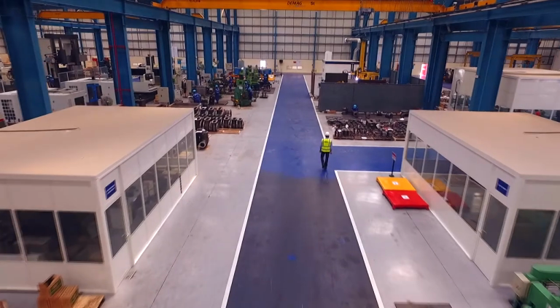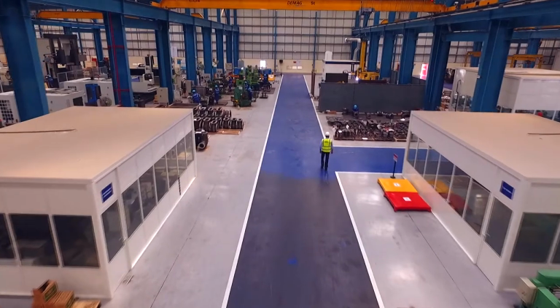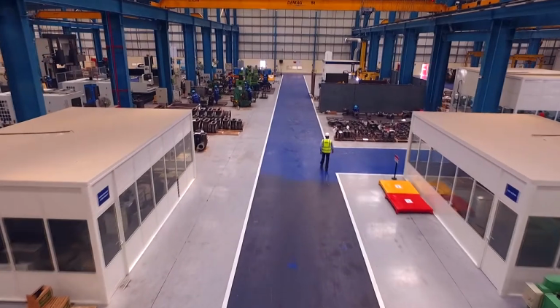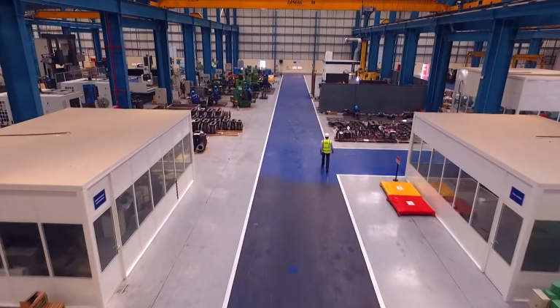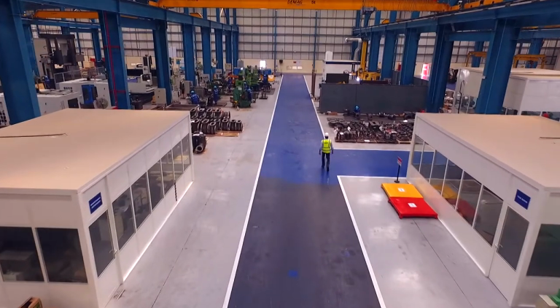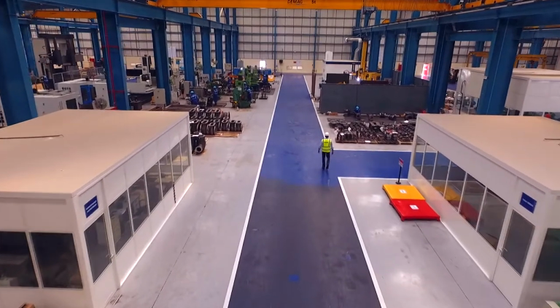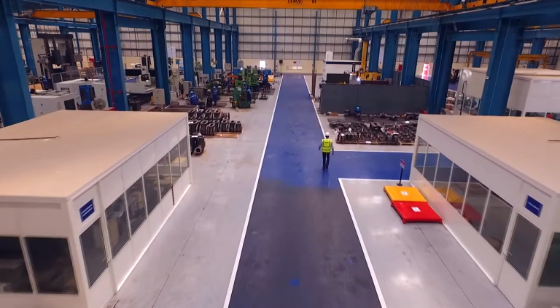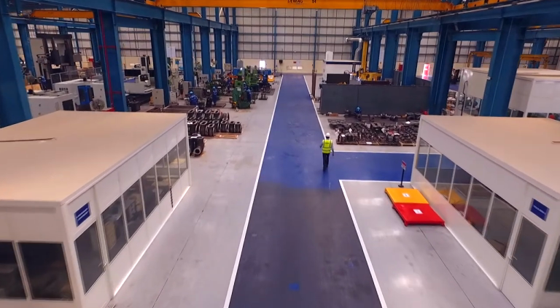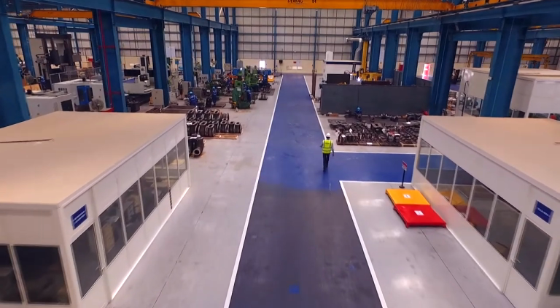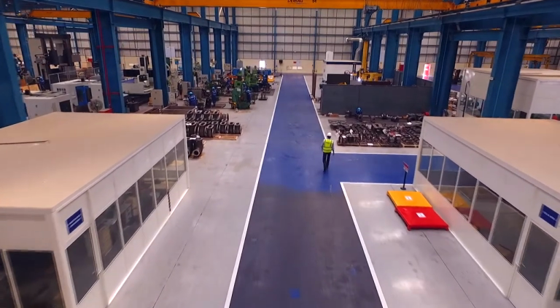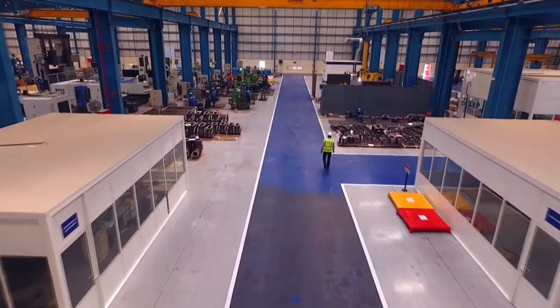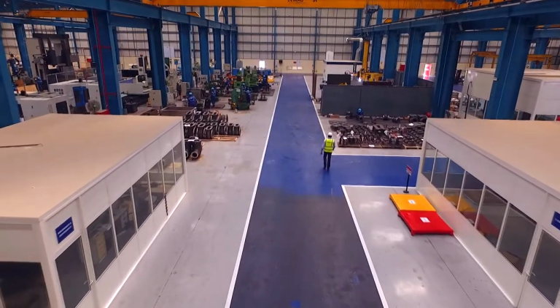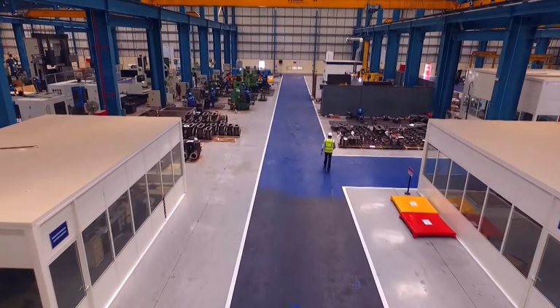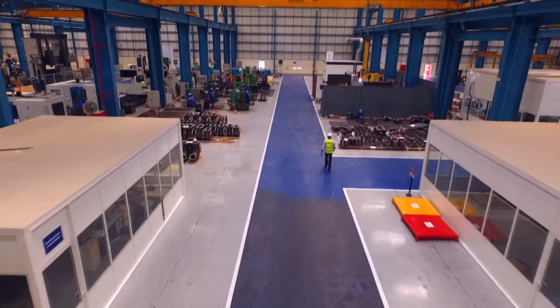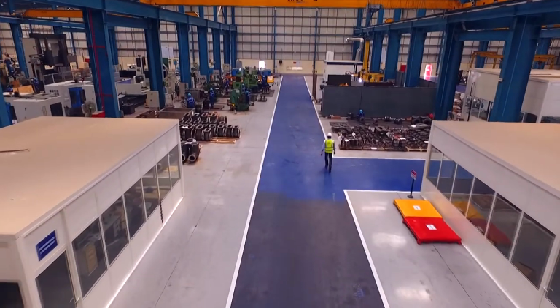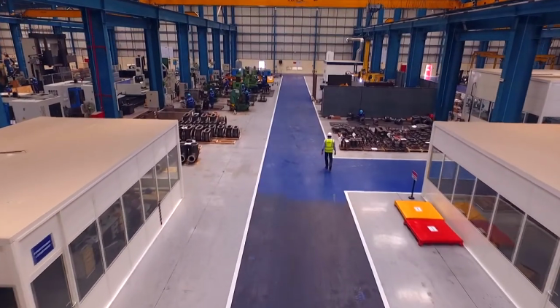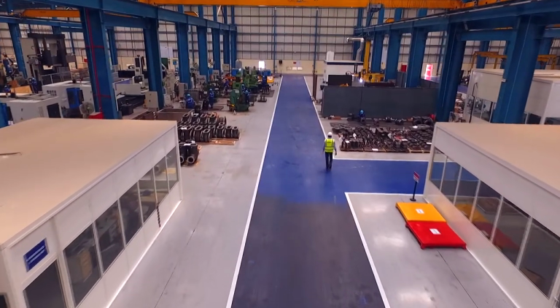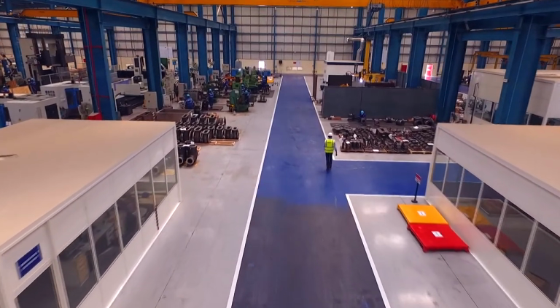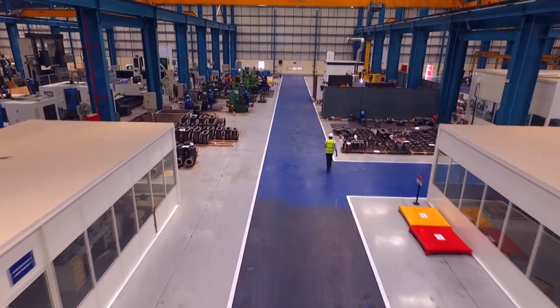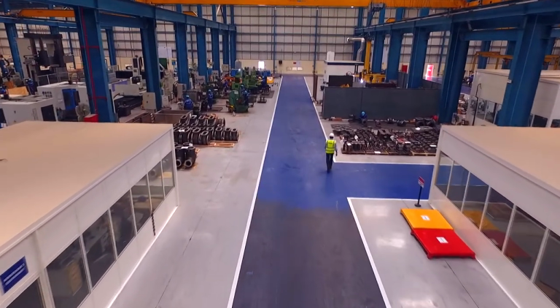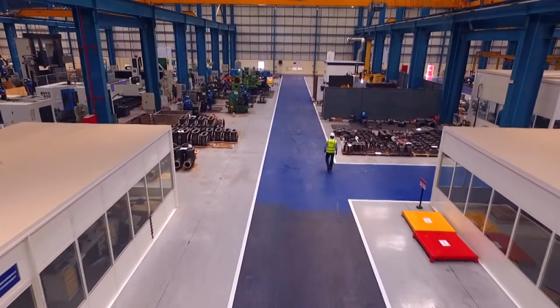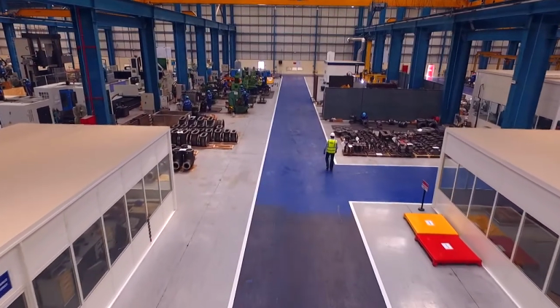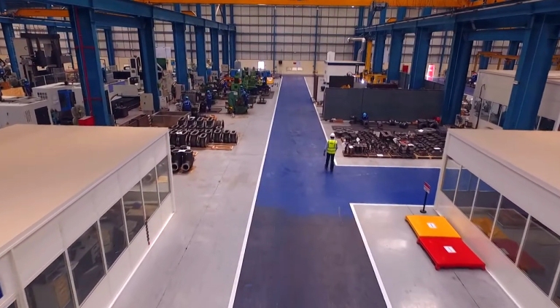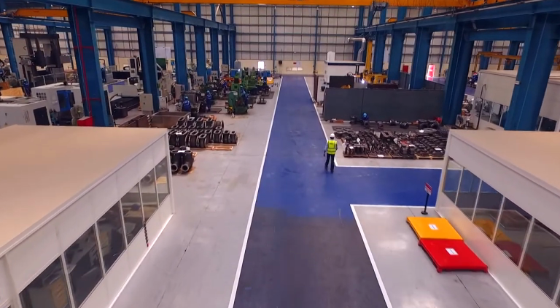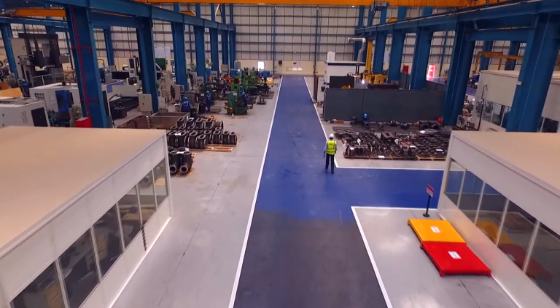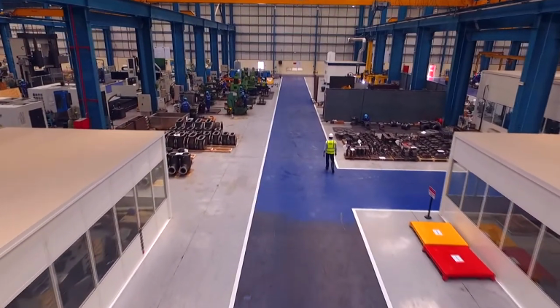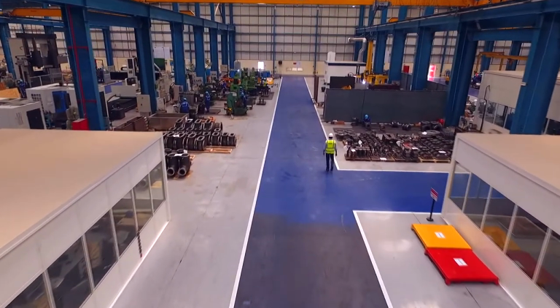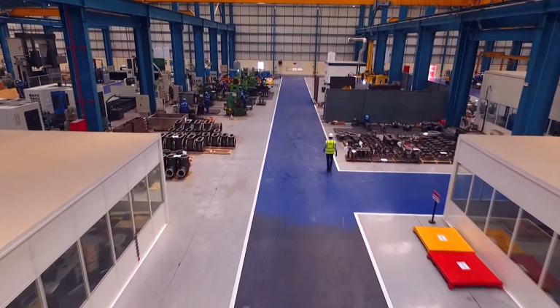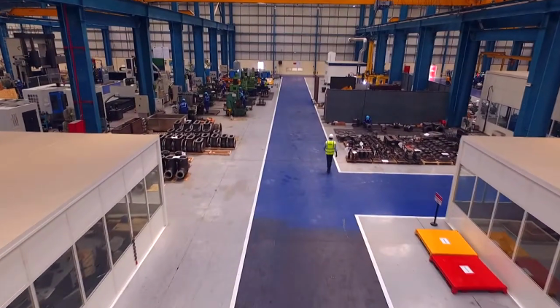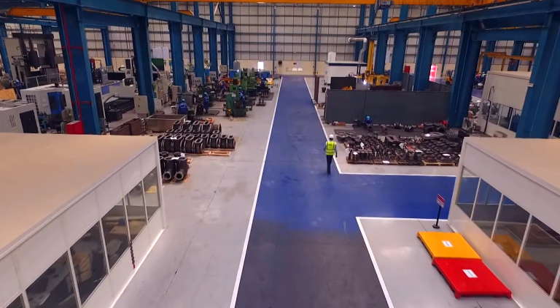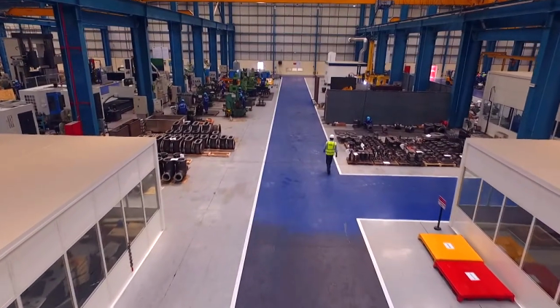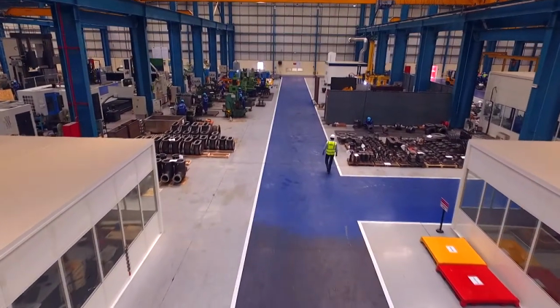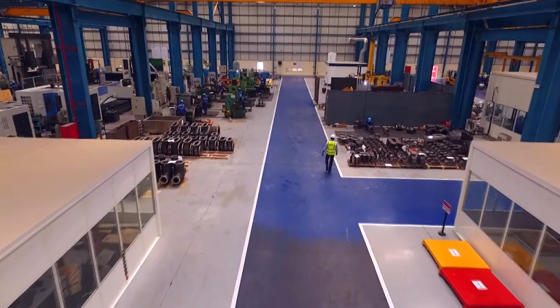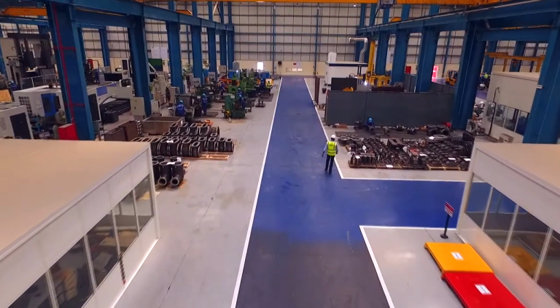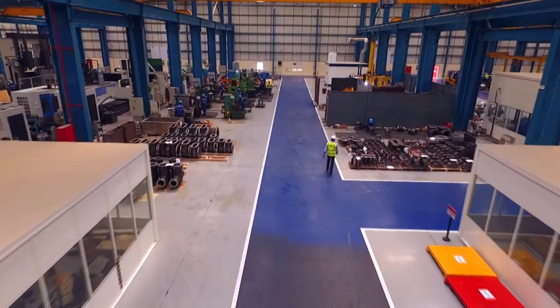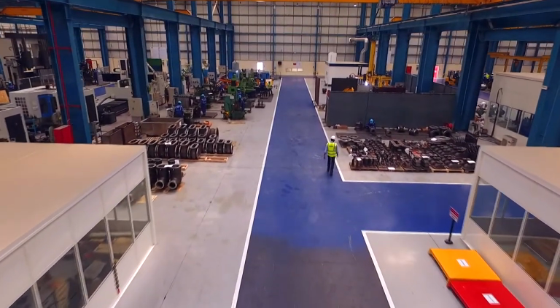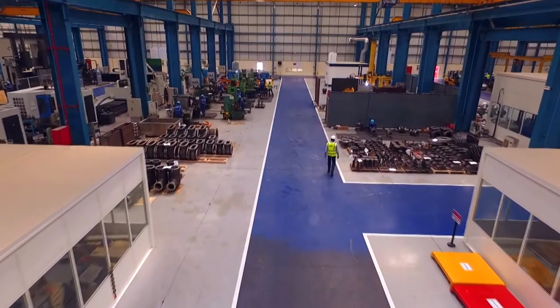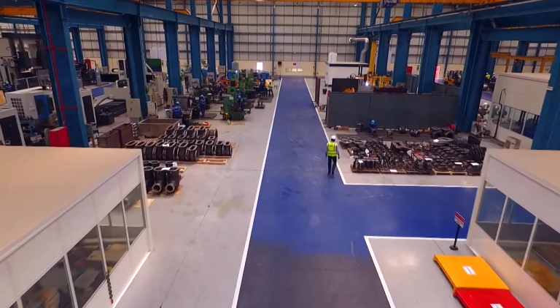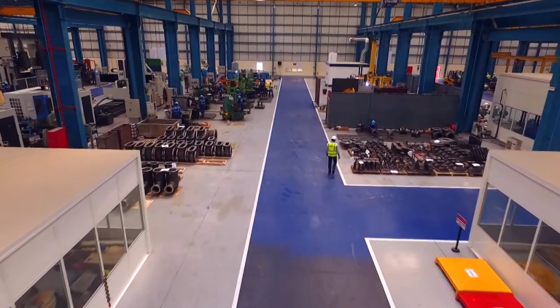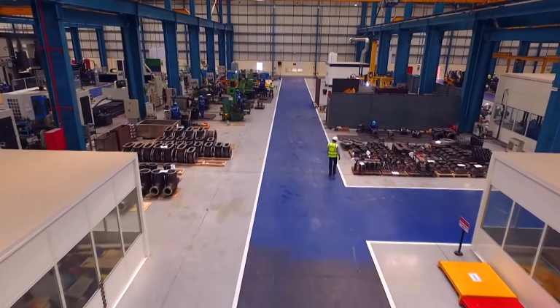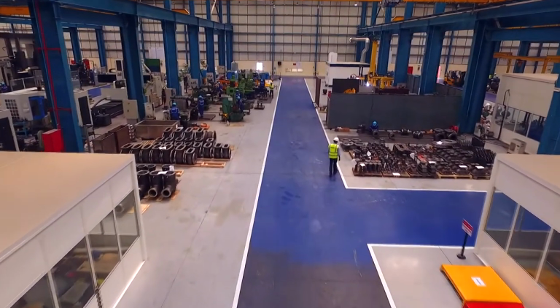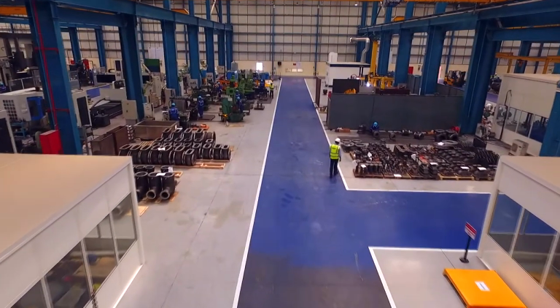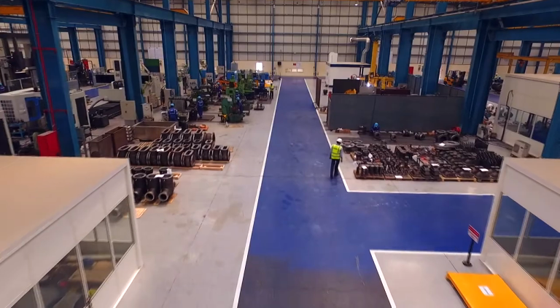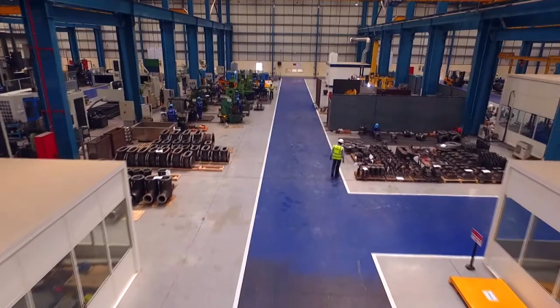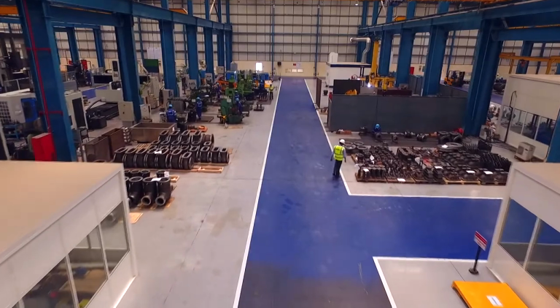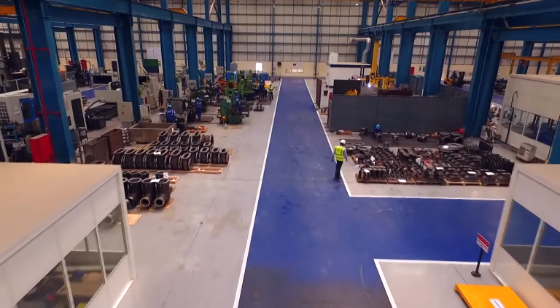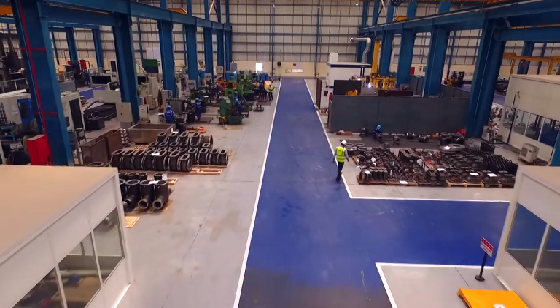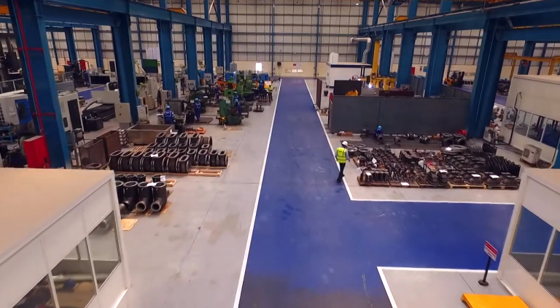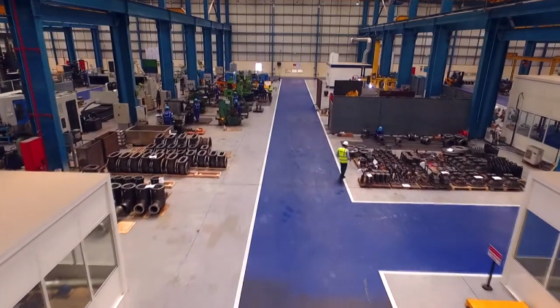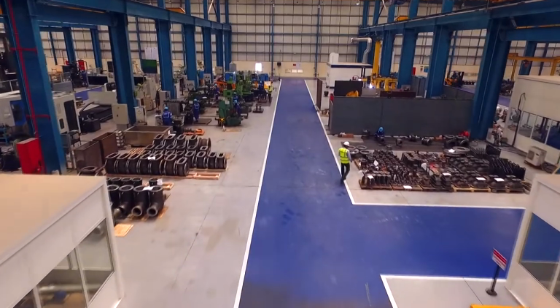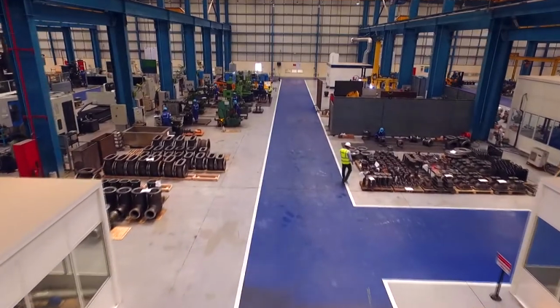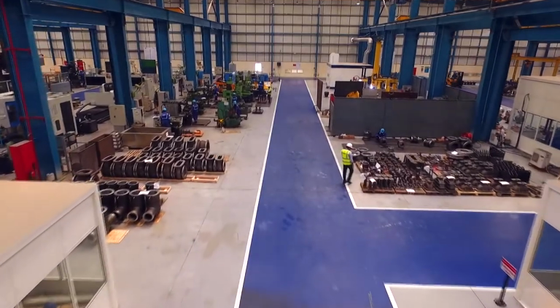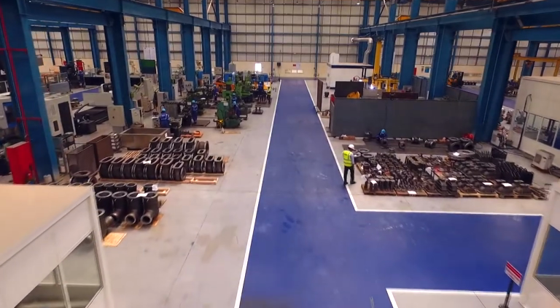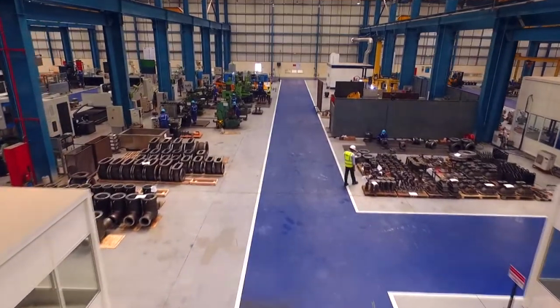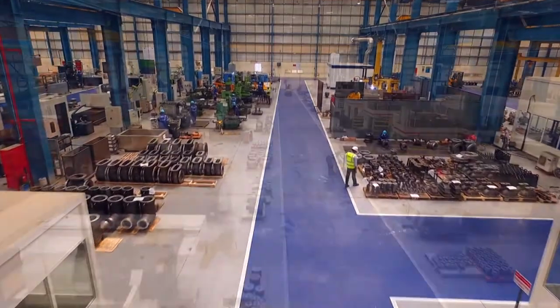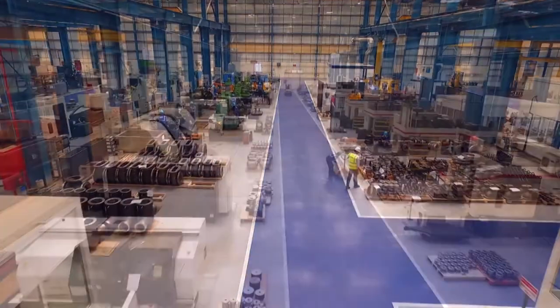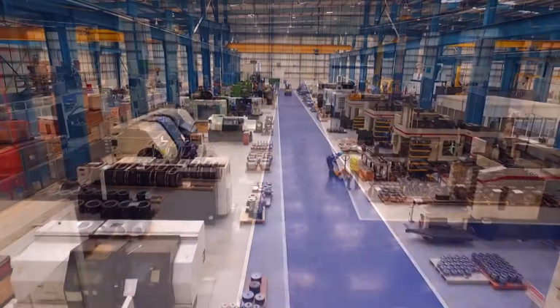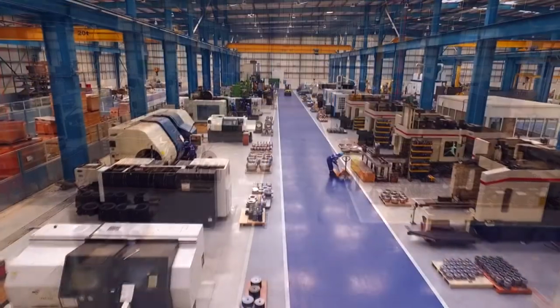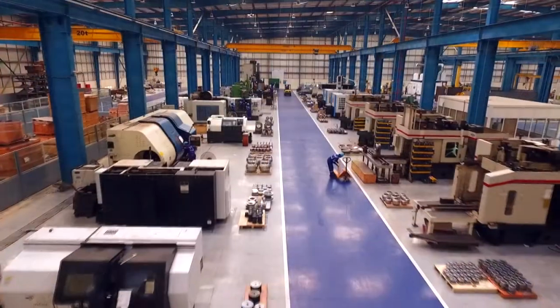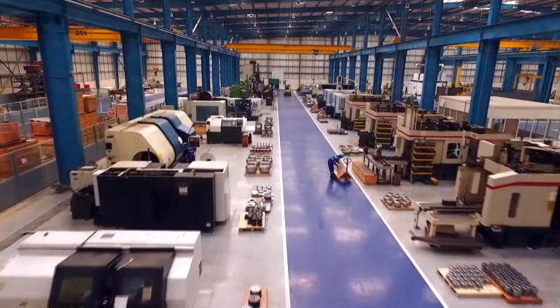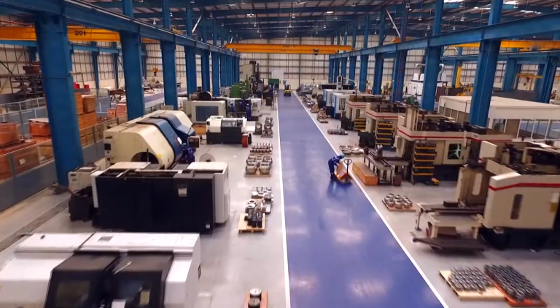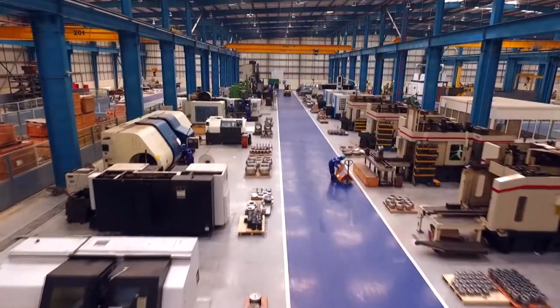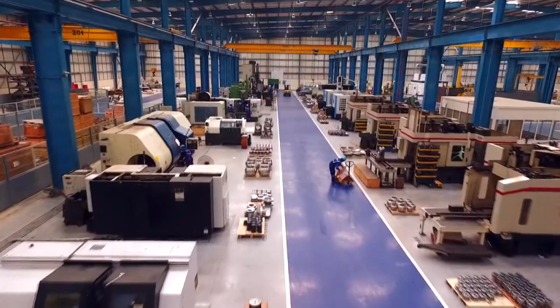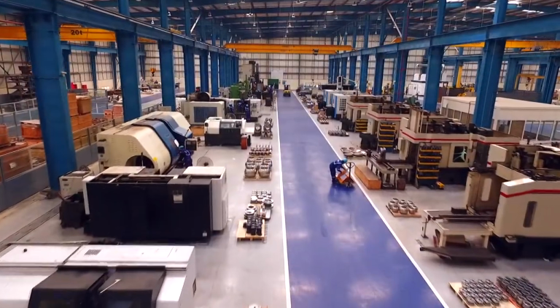The factory floor houses the most advanced machines in industrial valve manufacturing and testing in the world.